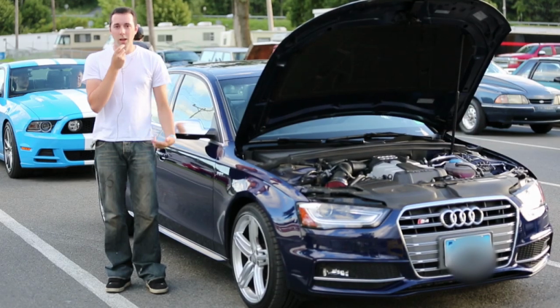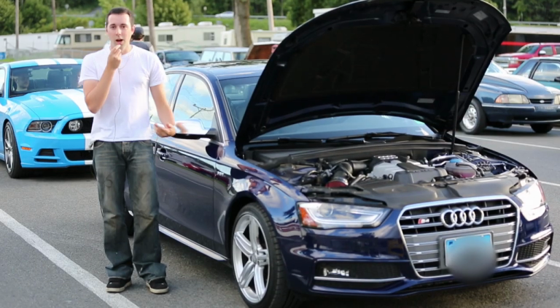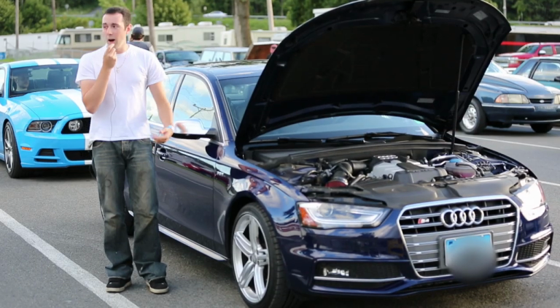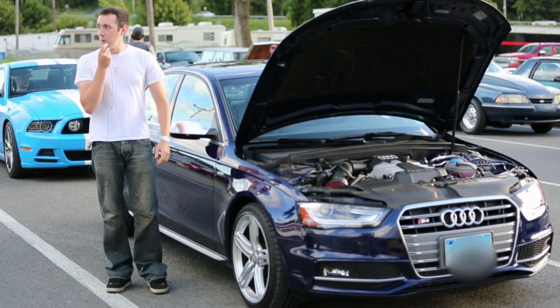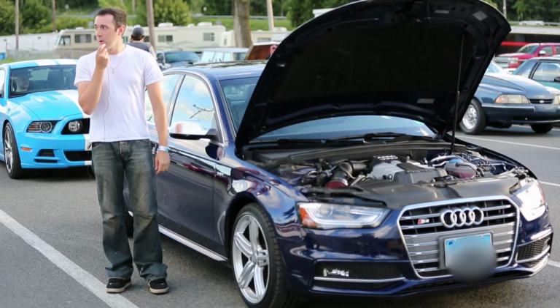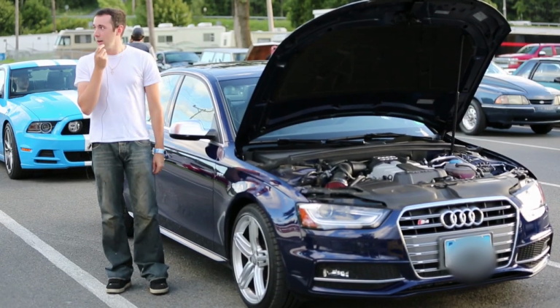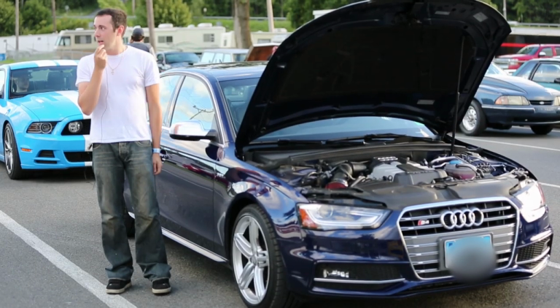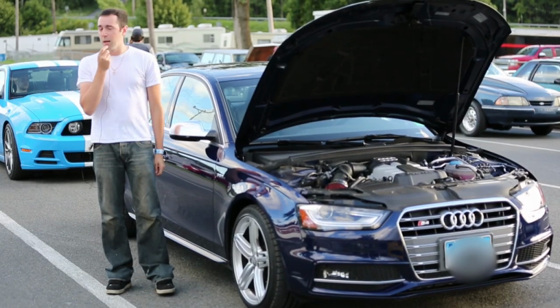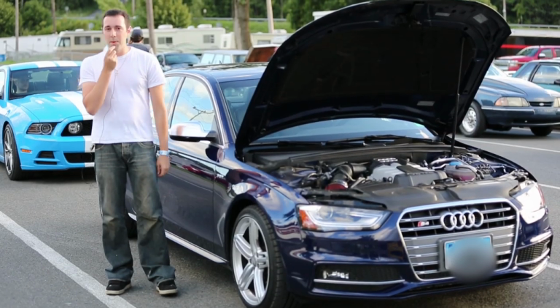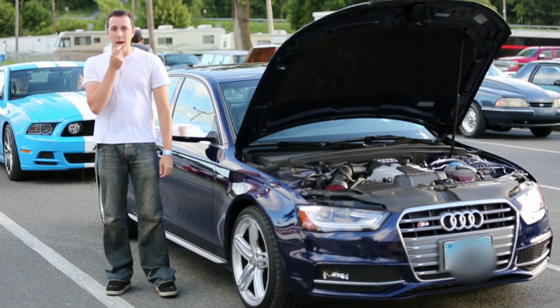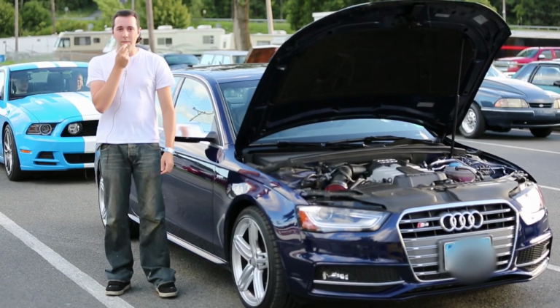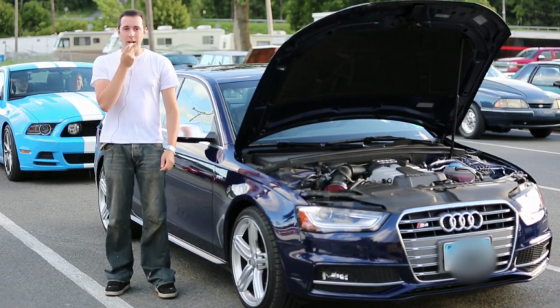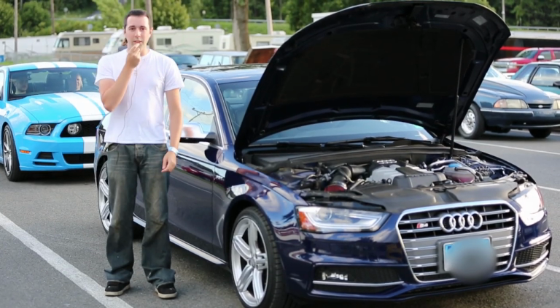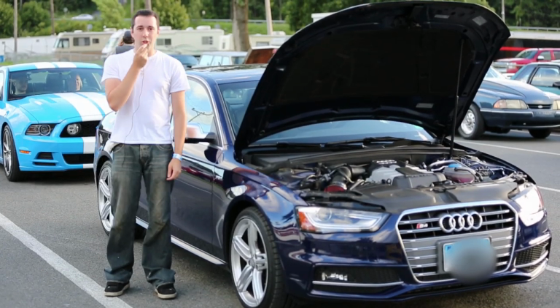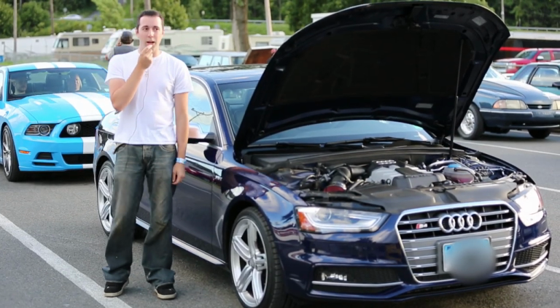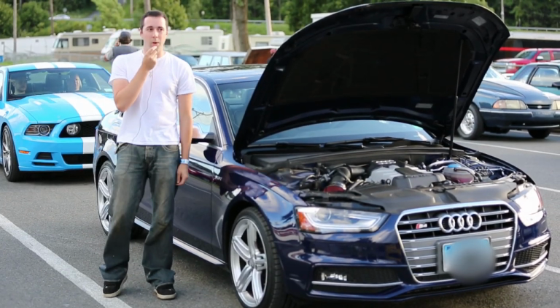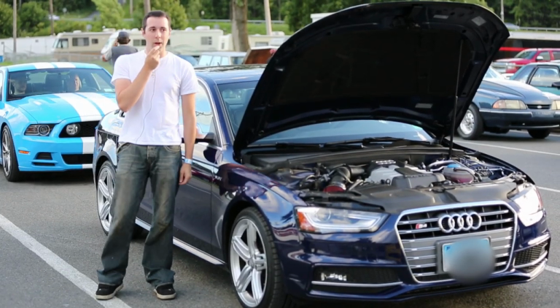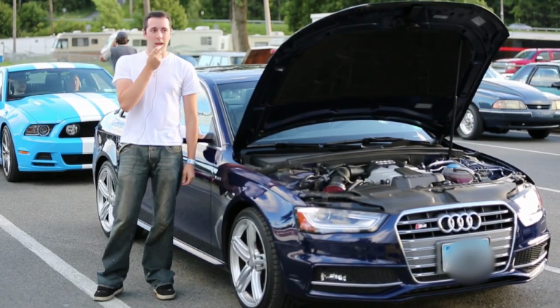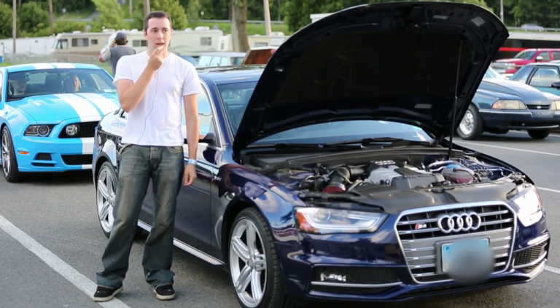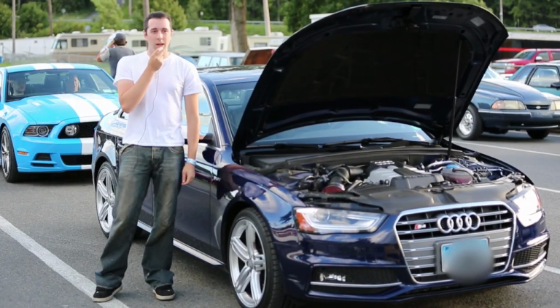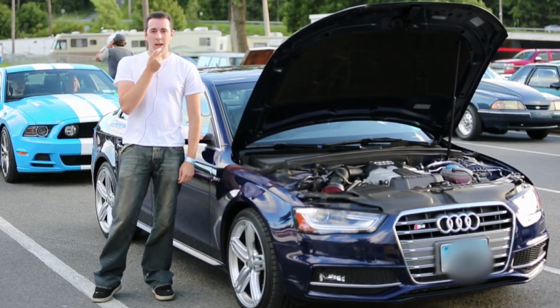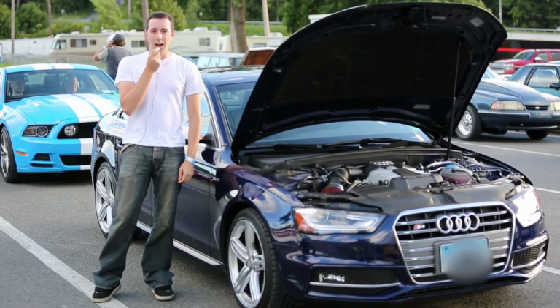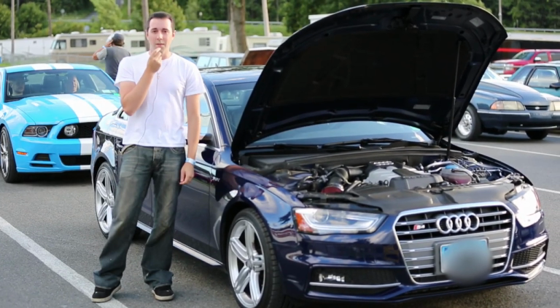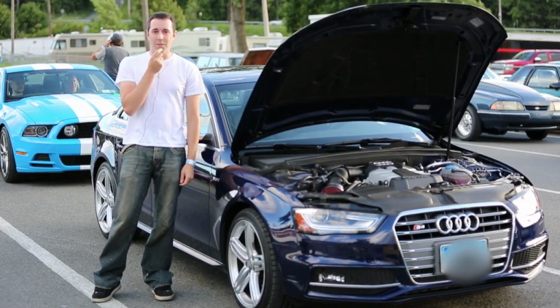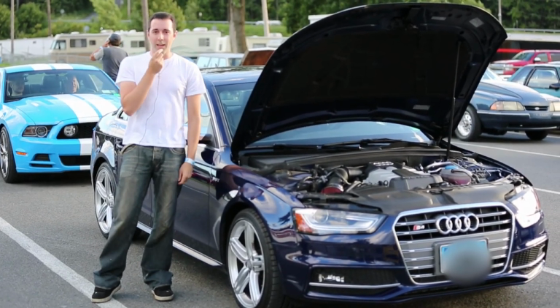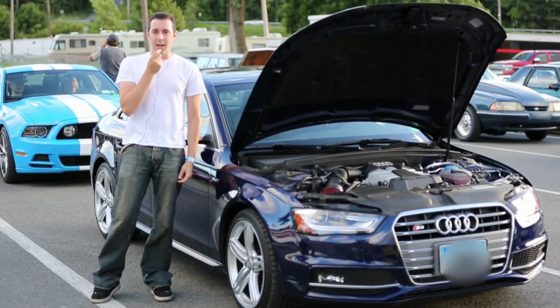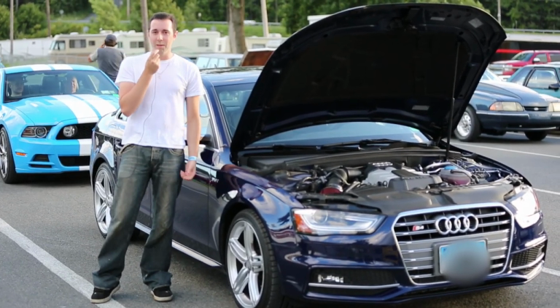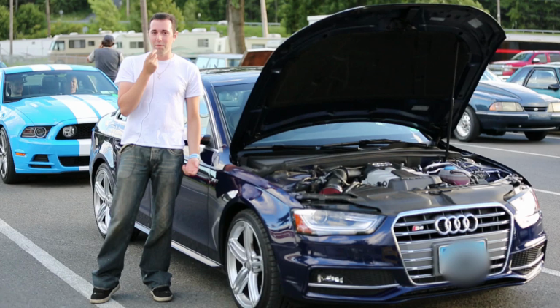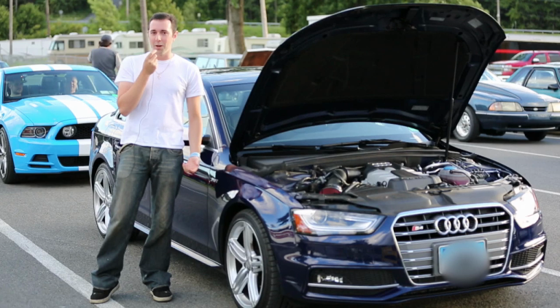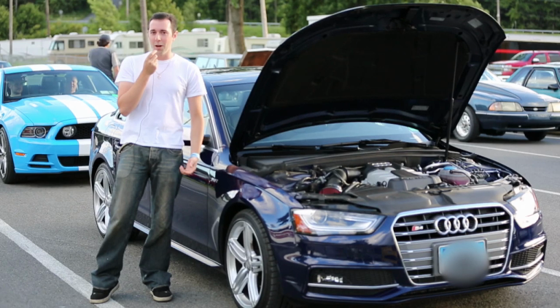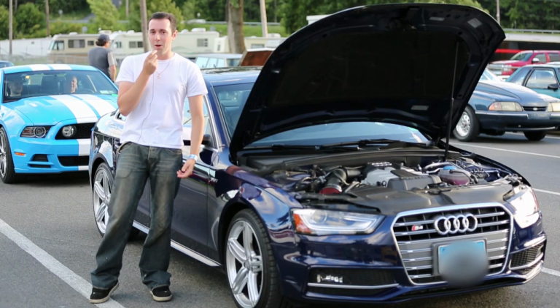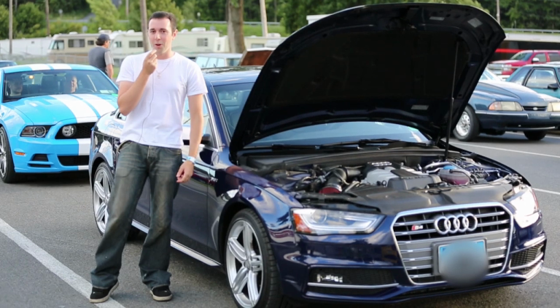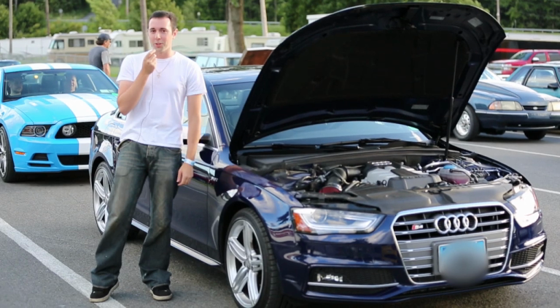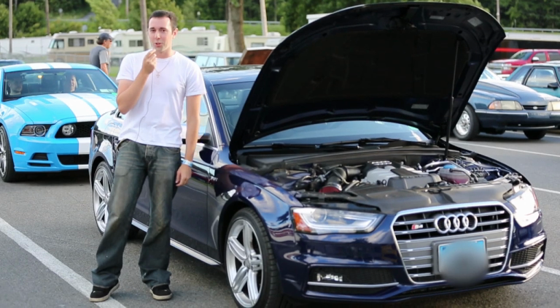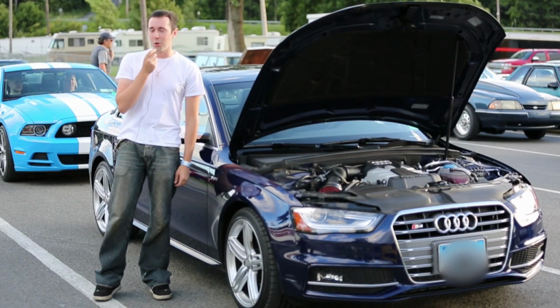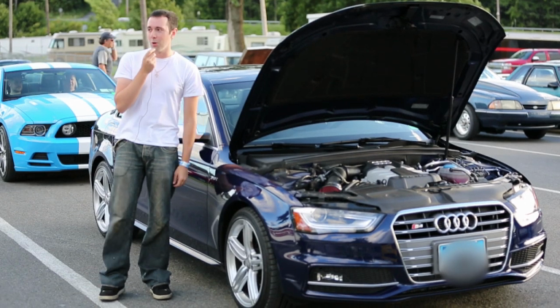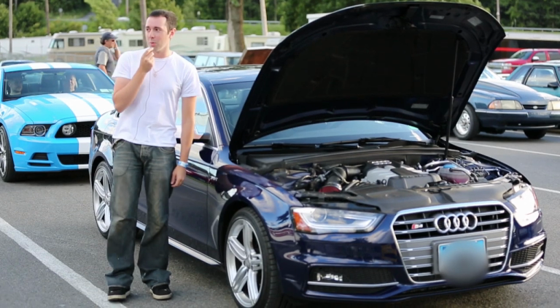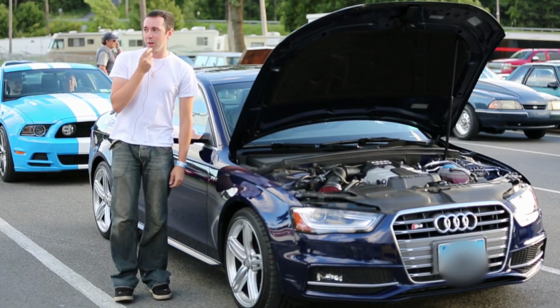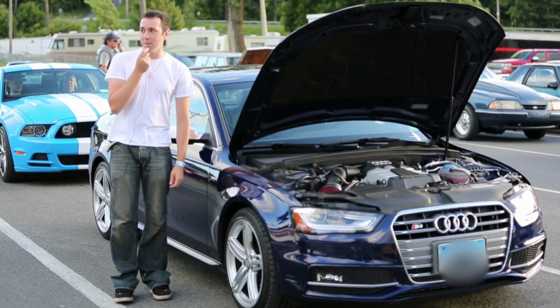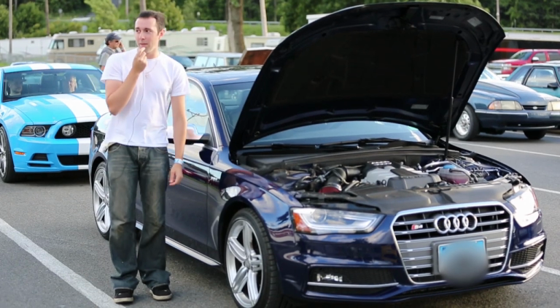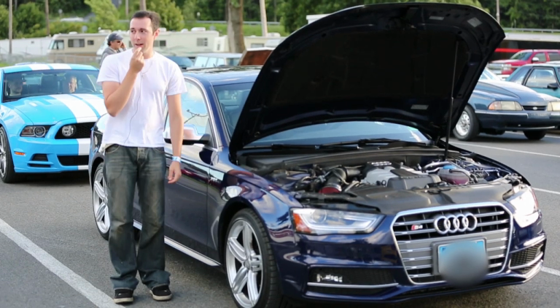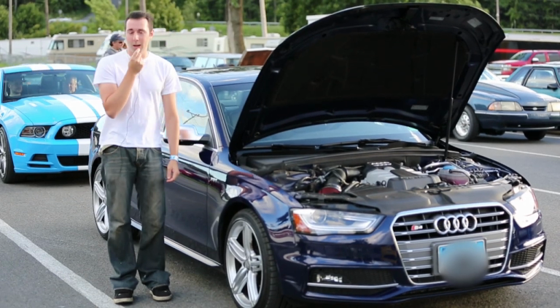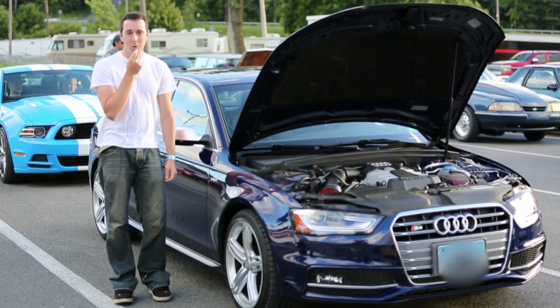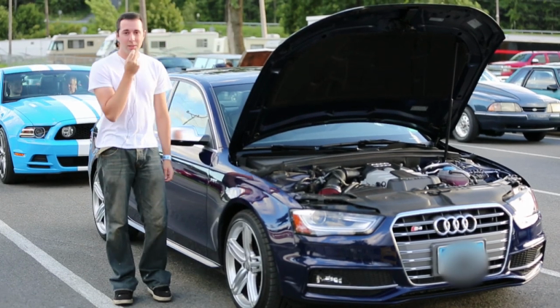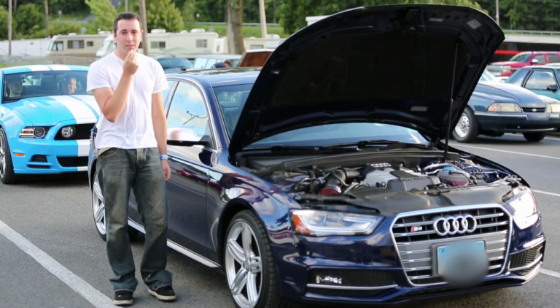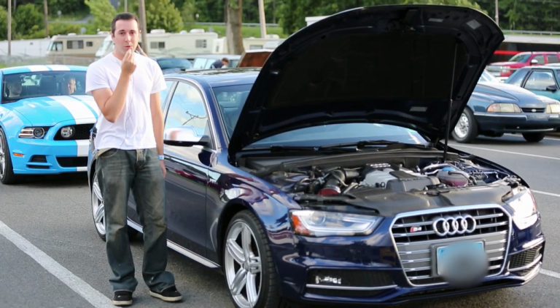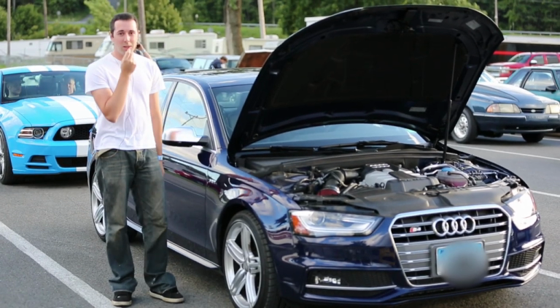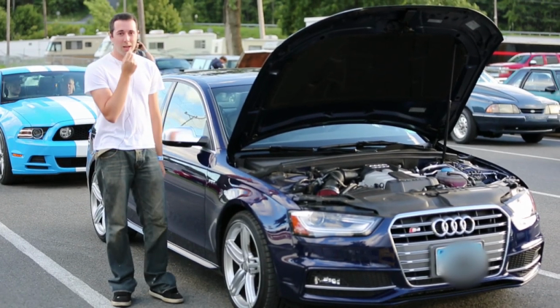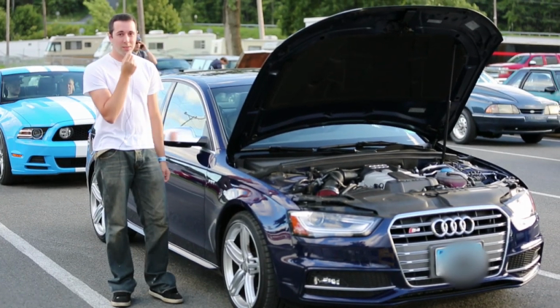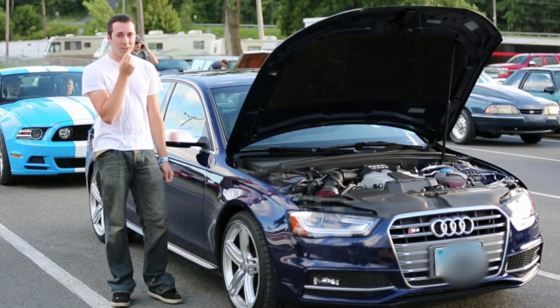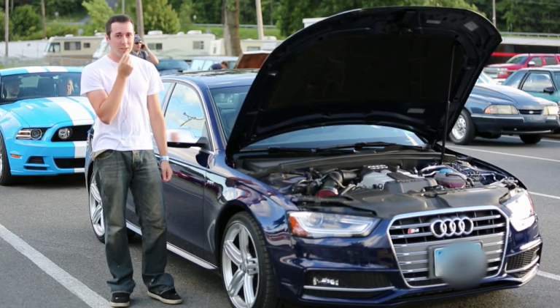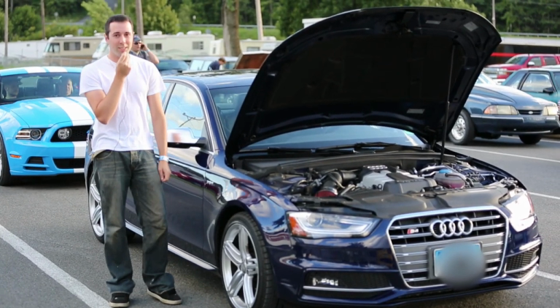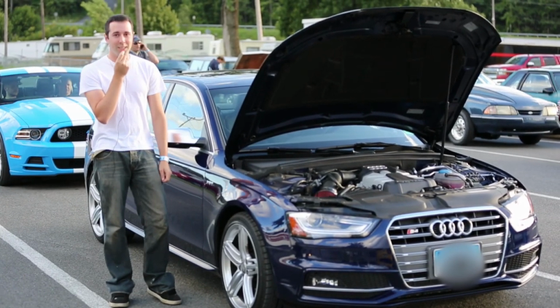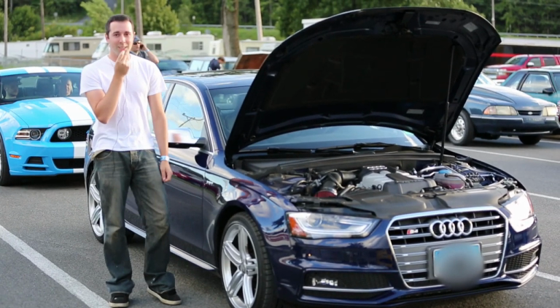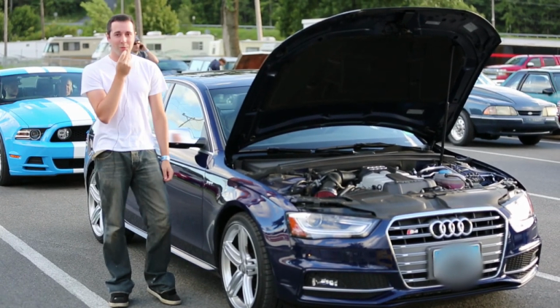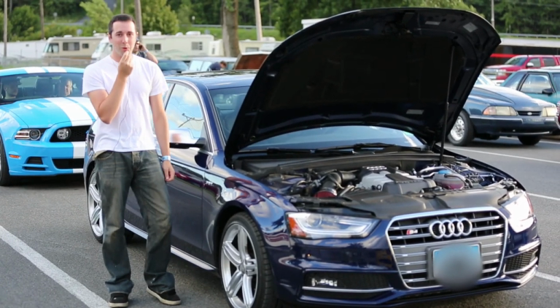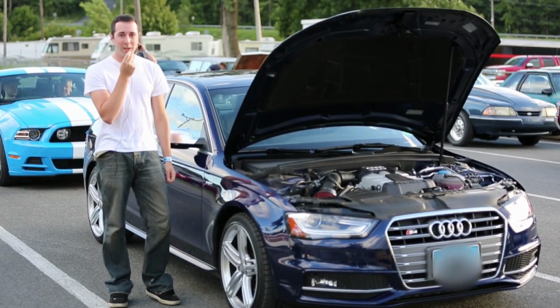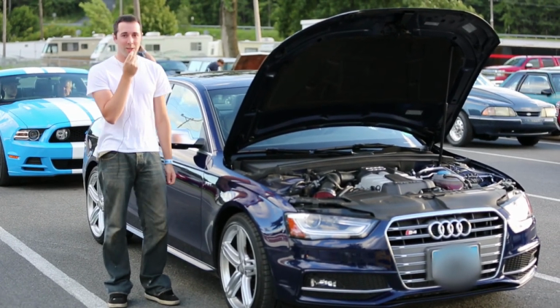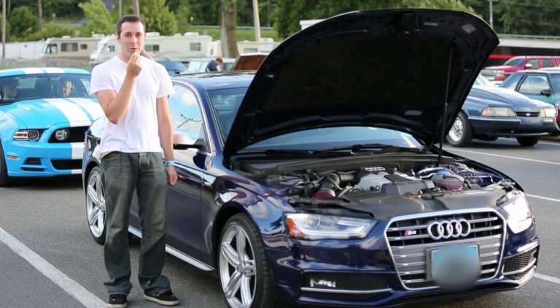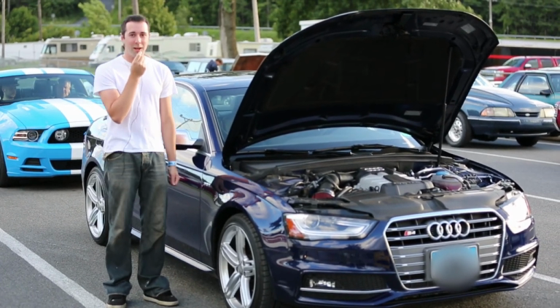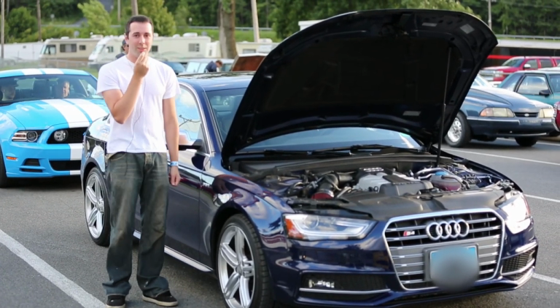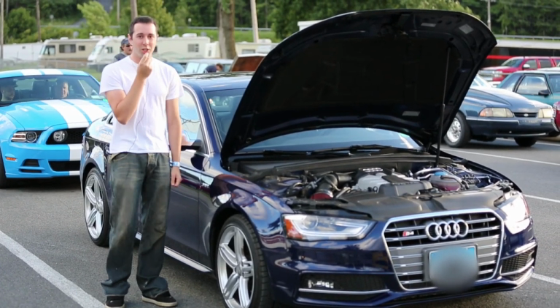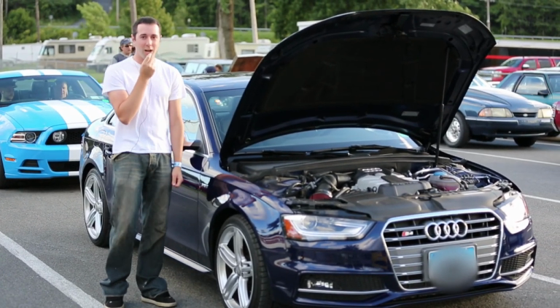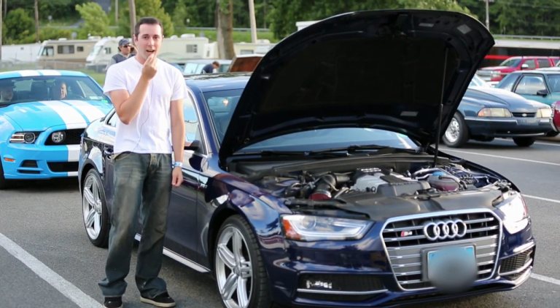All right, we're here at Lebanon Valley Dragway. I think I've figured out launch control. We're going to find out what this 2013 S4 can do down the track.